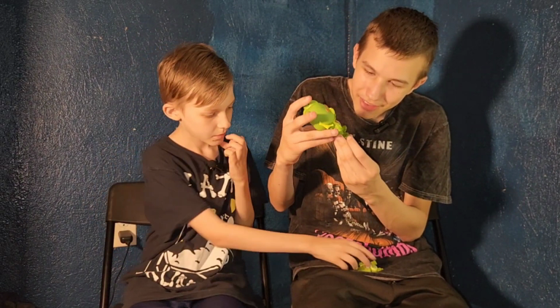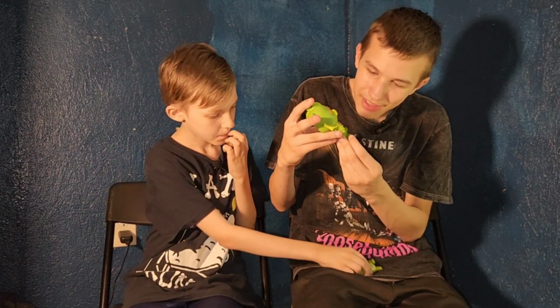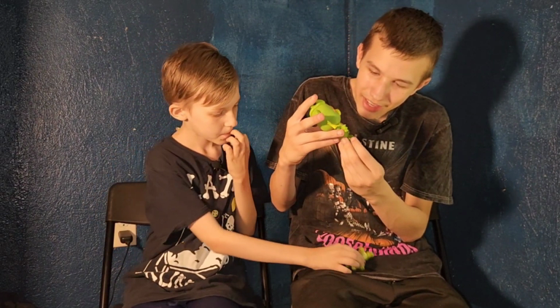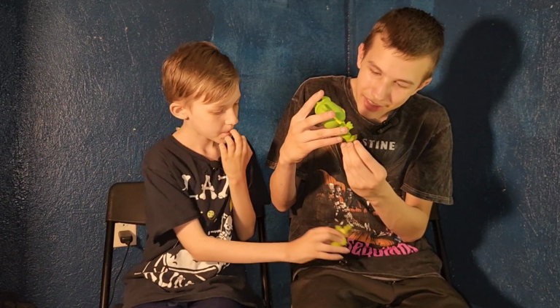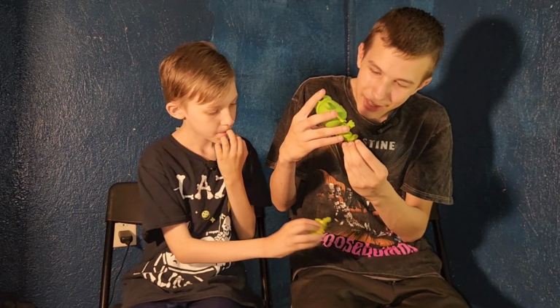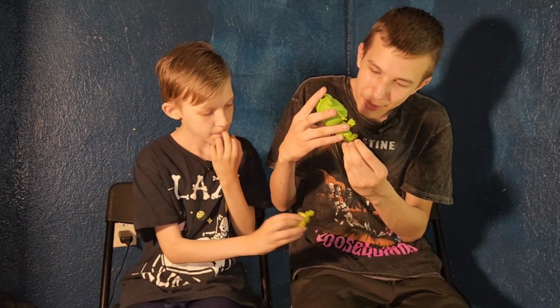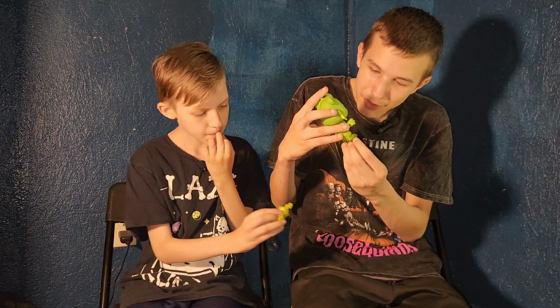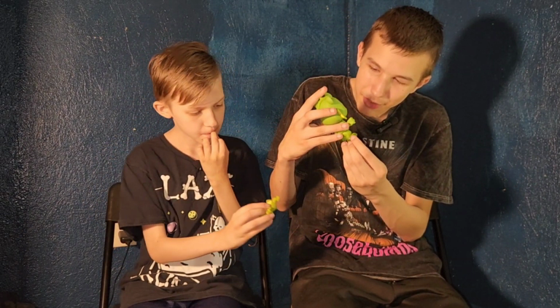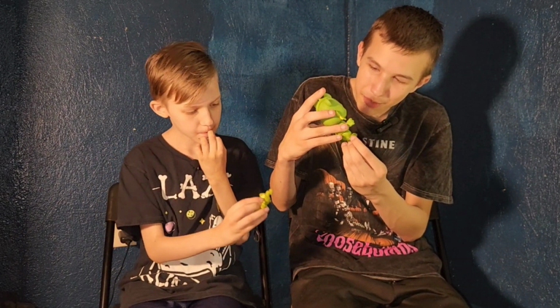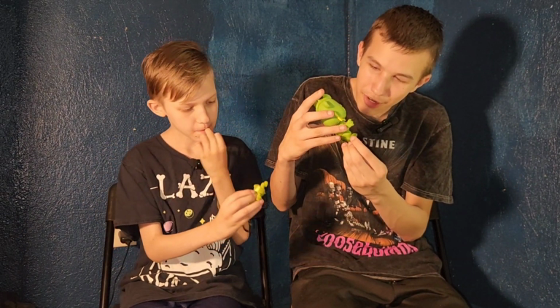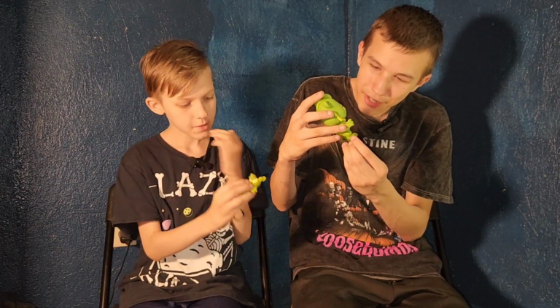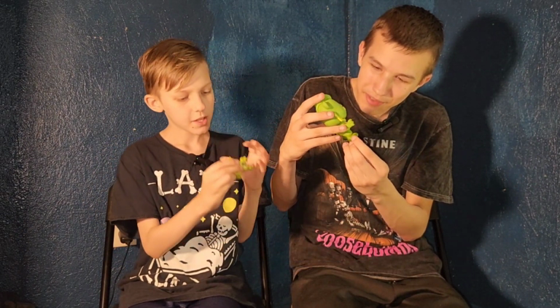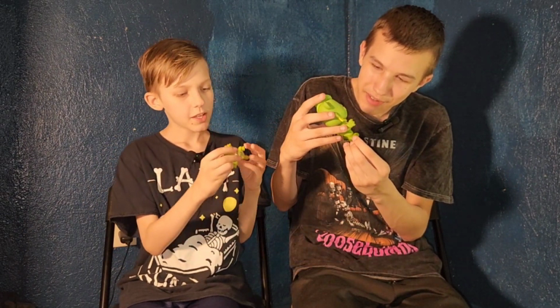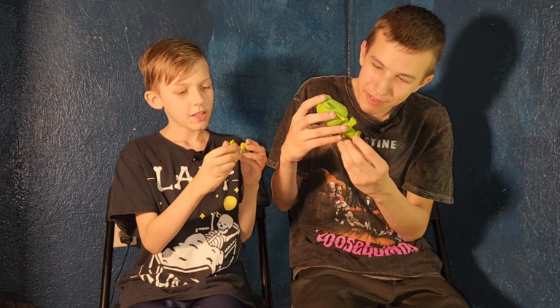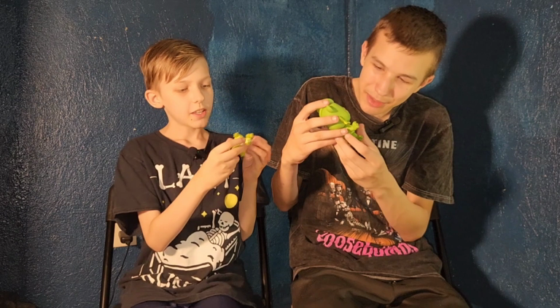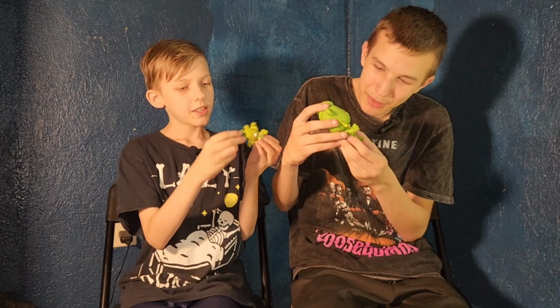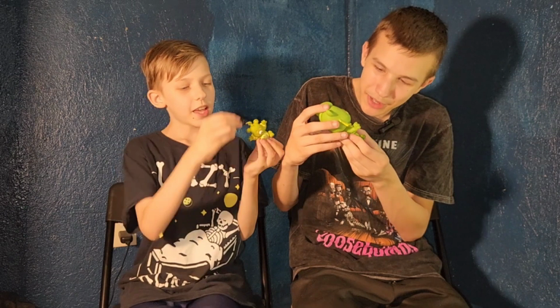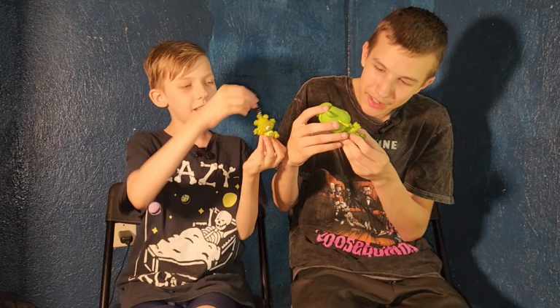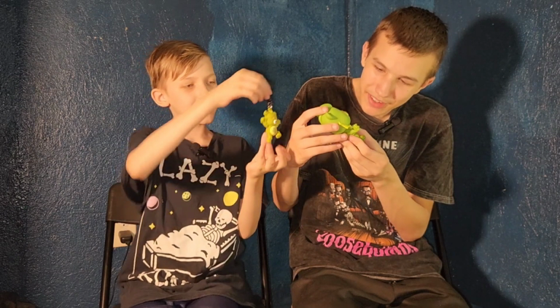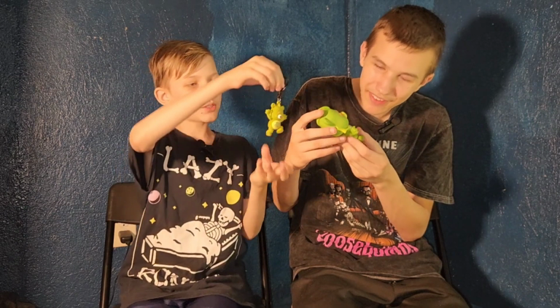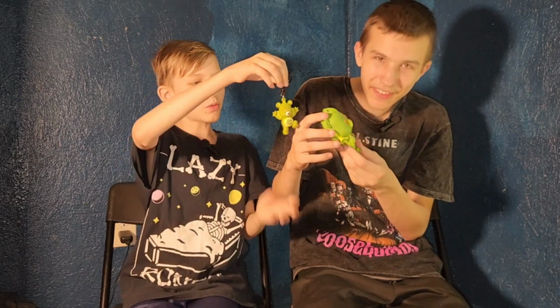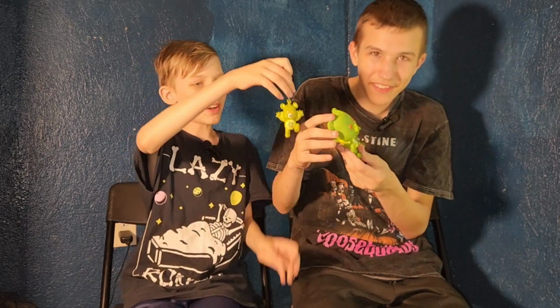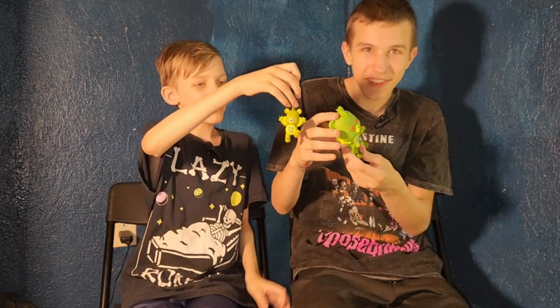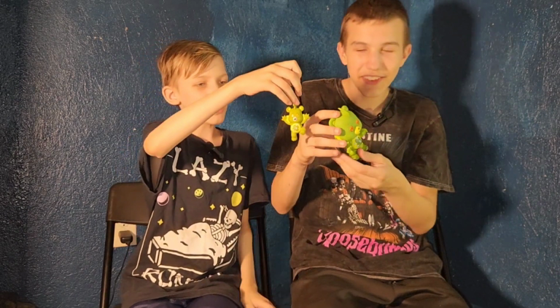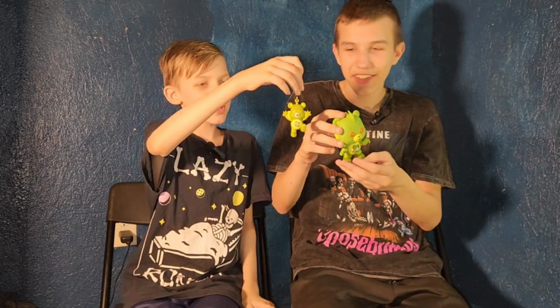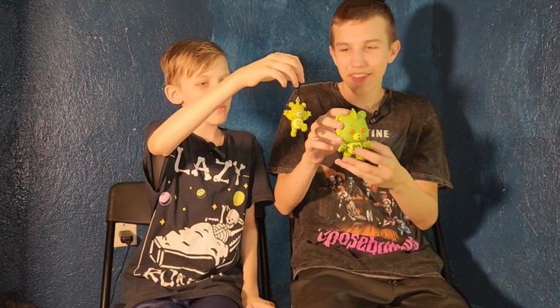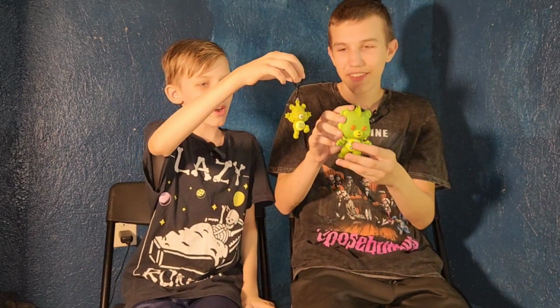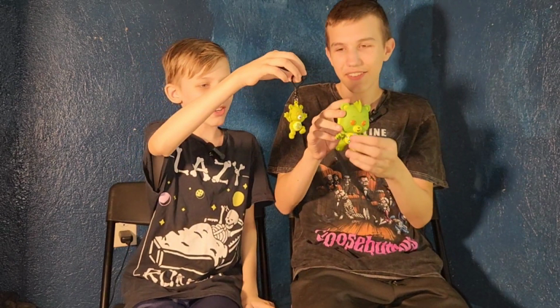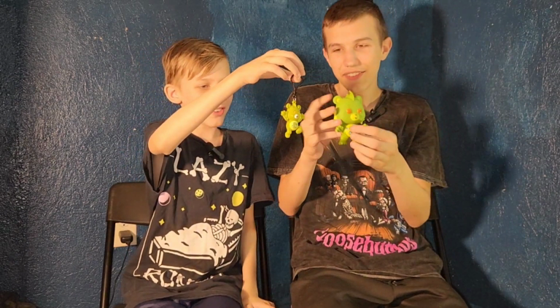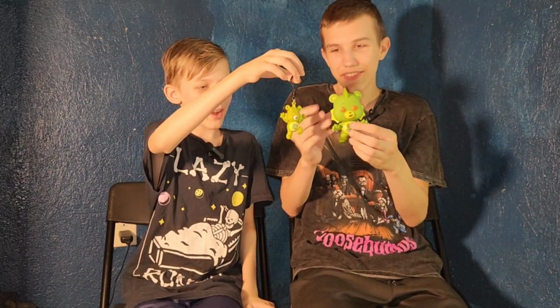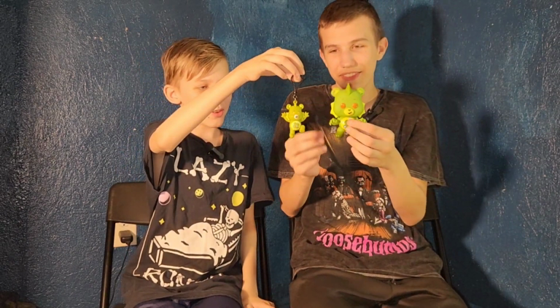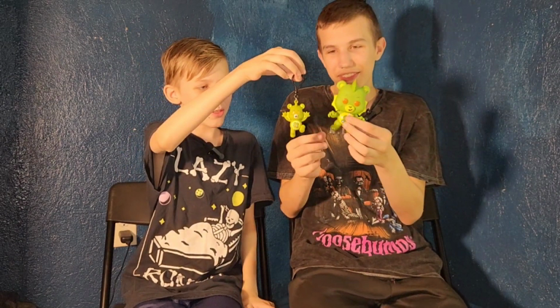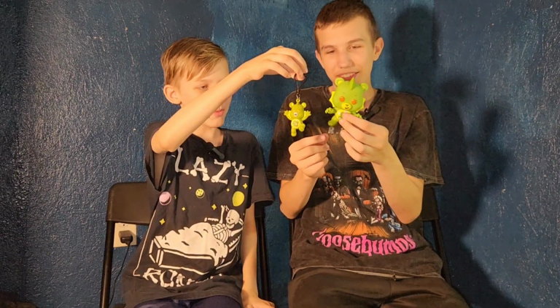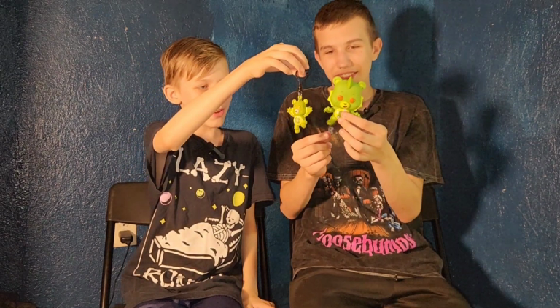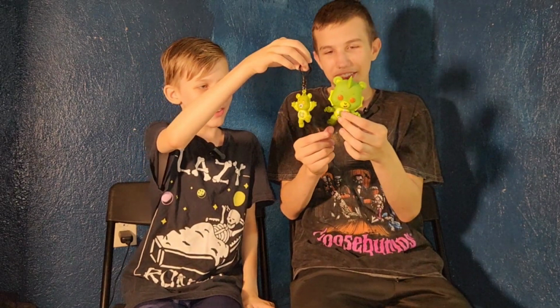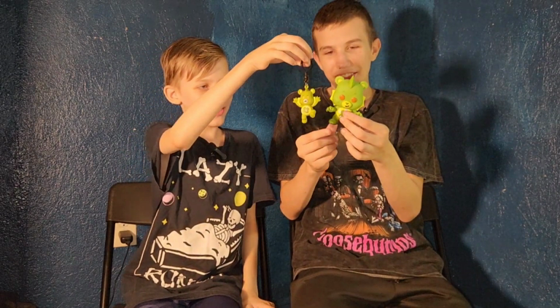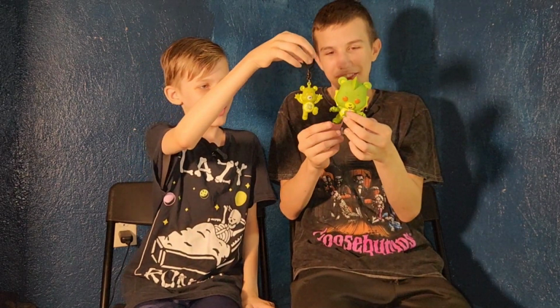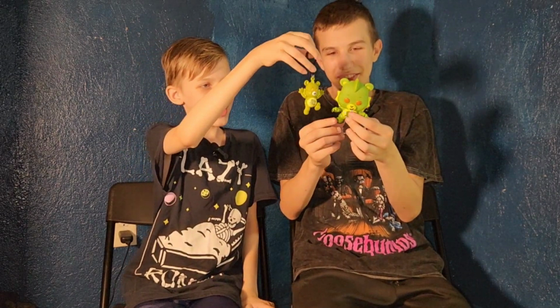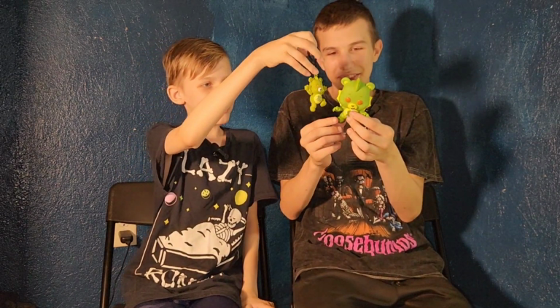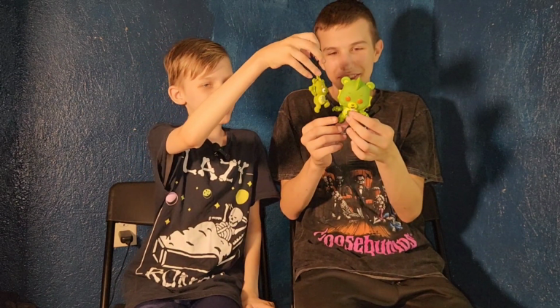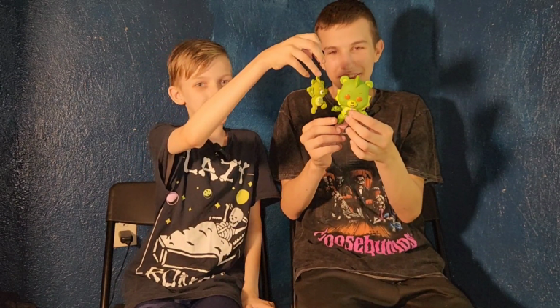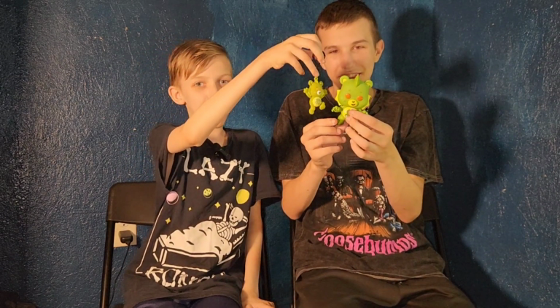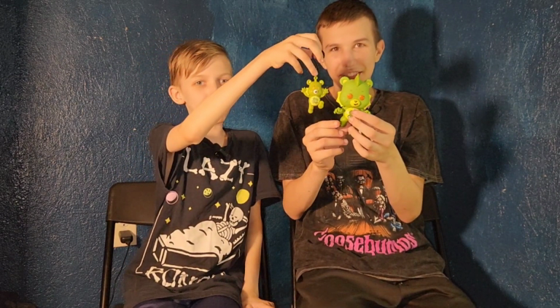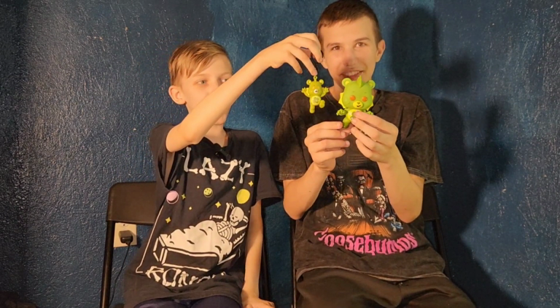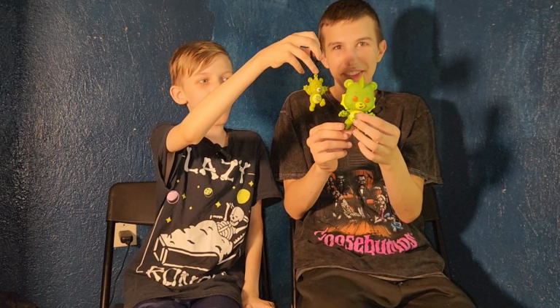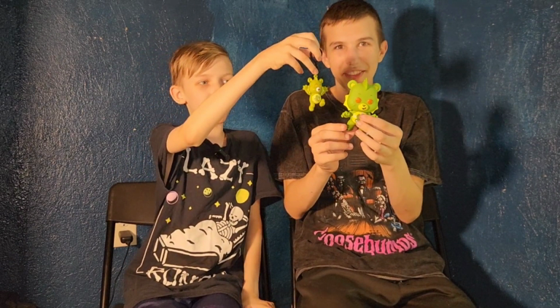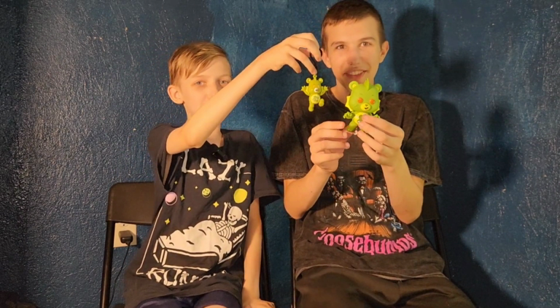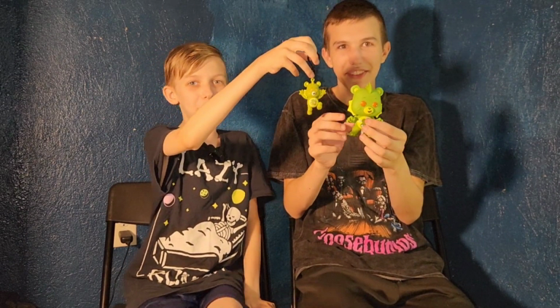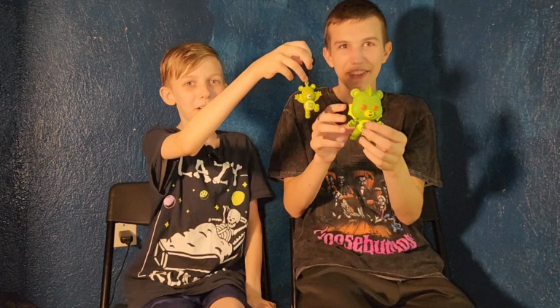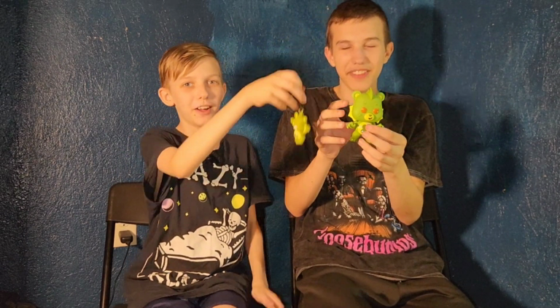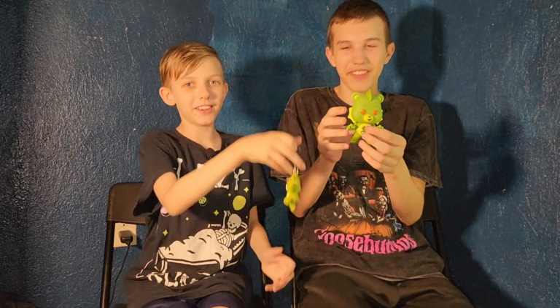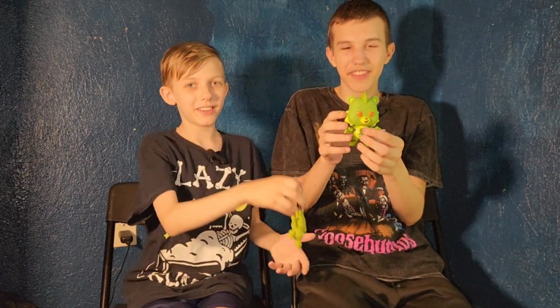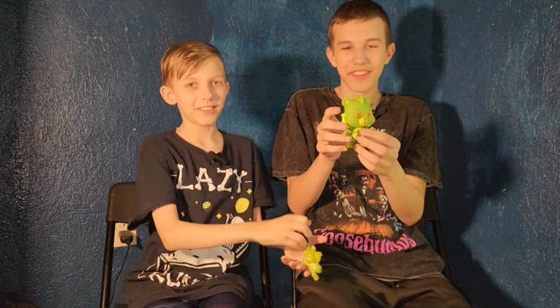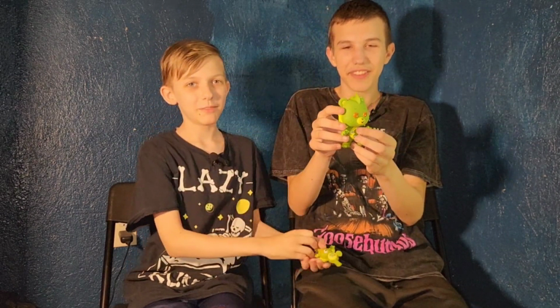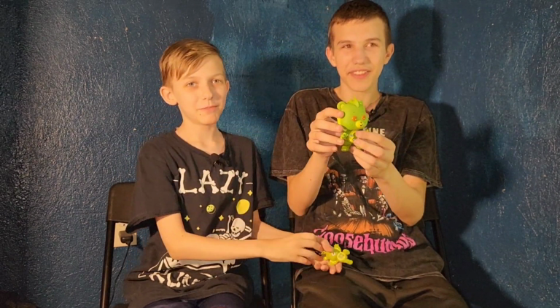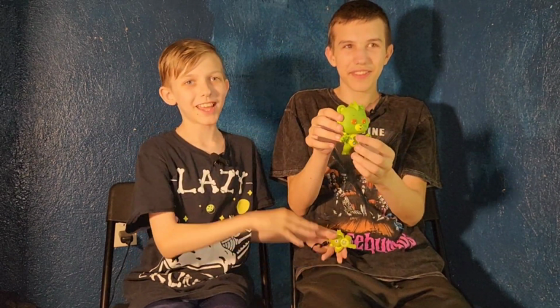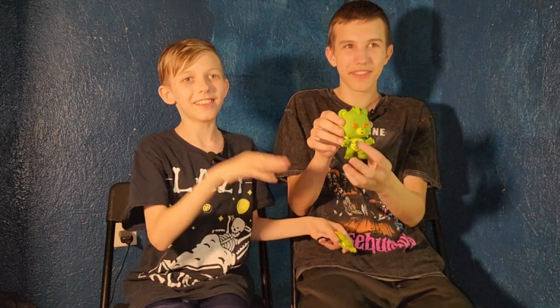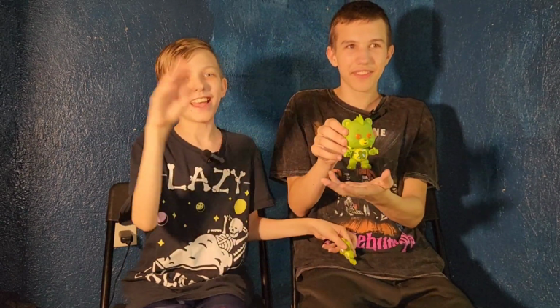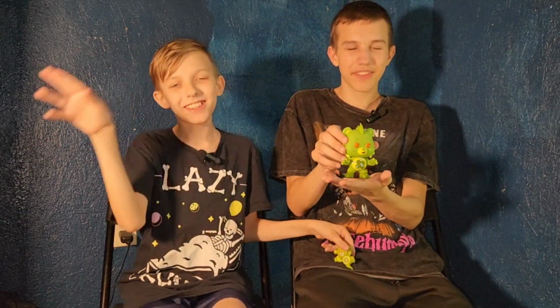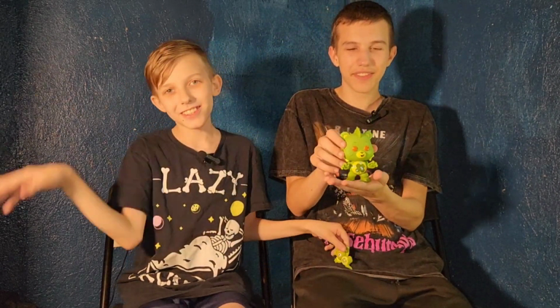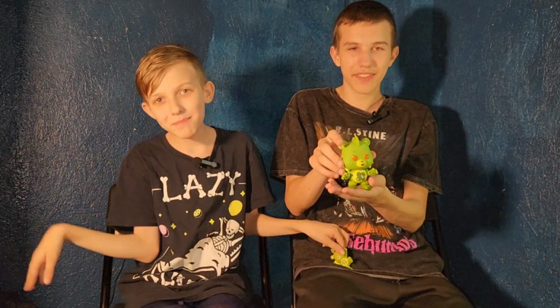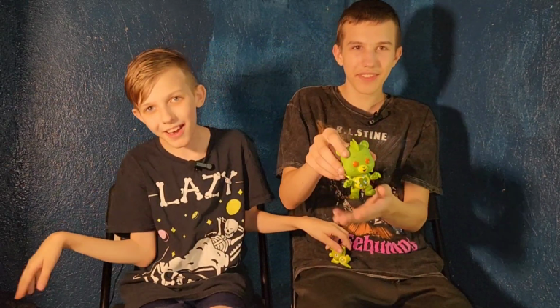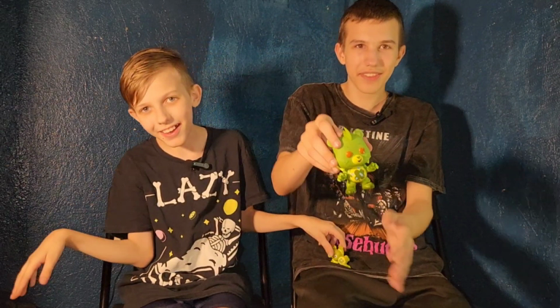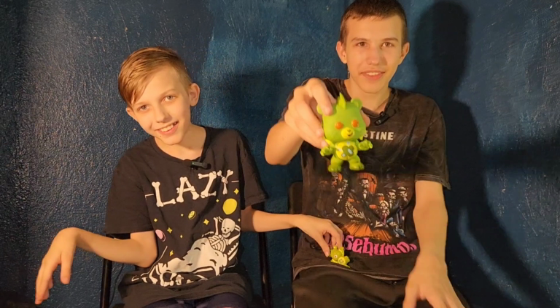This one was walking around in the mud, but this one was jumping over the mud and then lands in the mud.